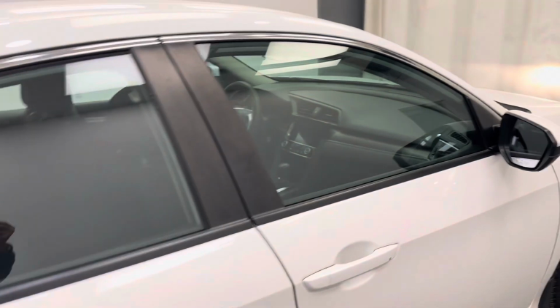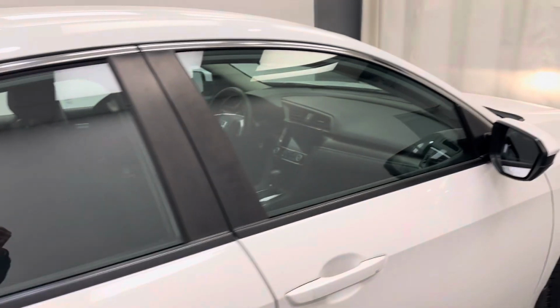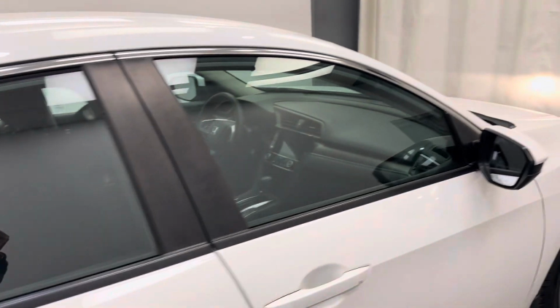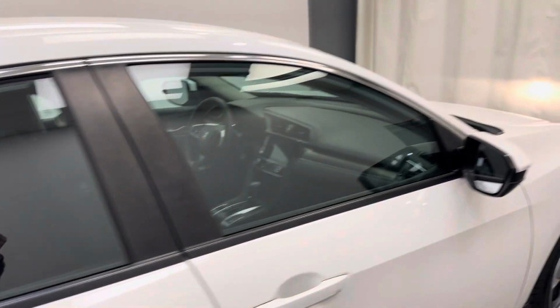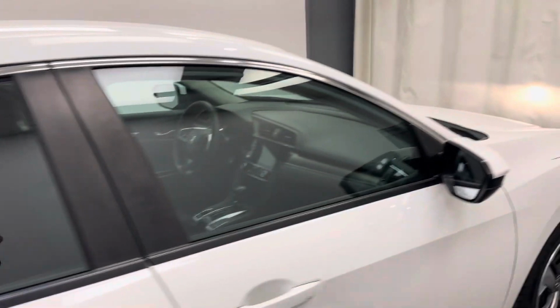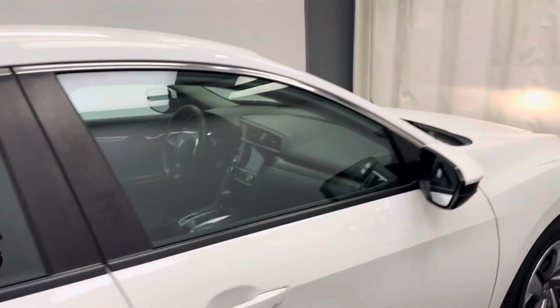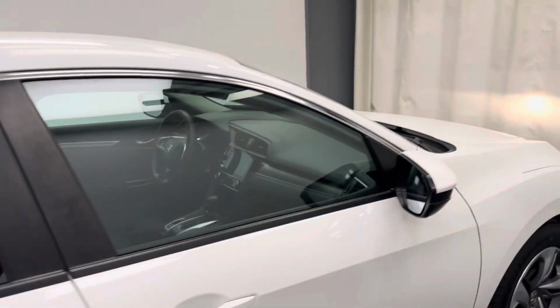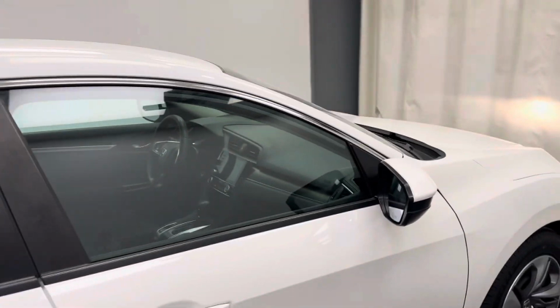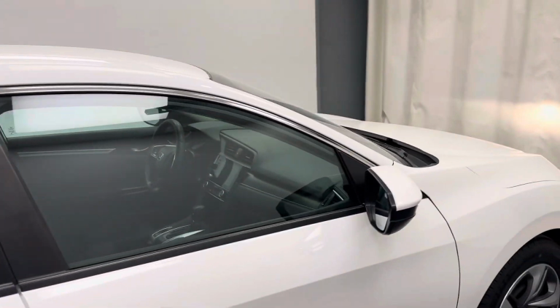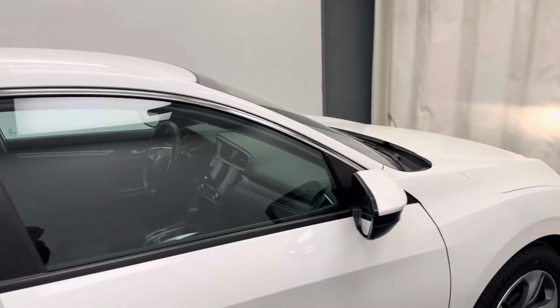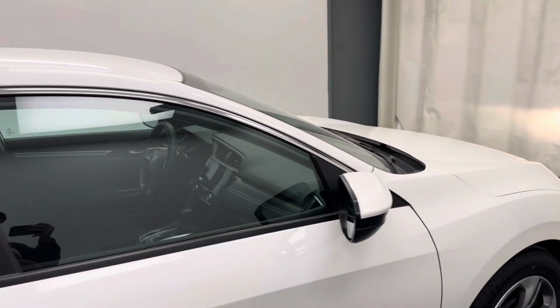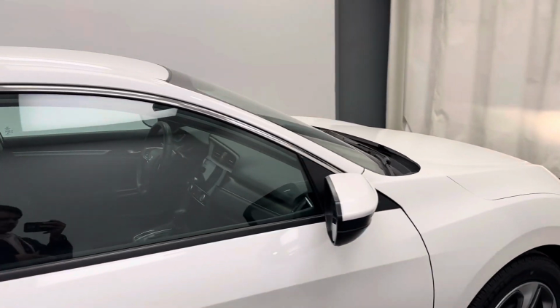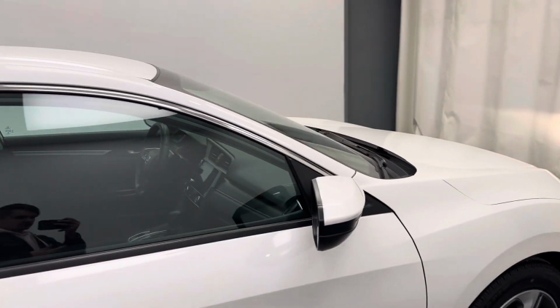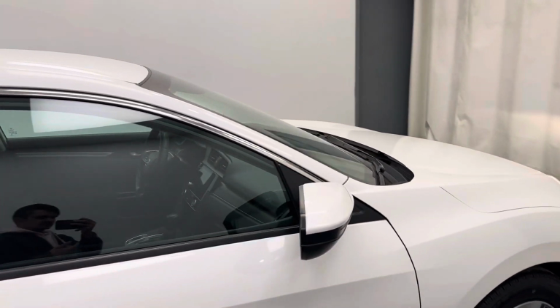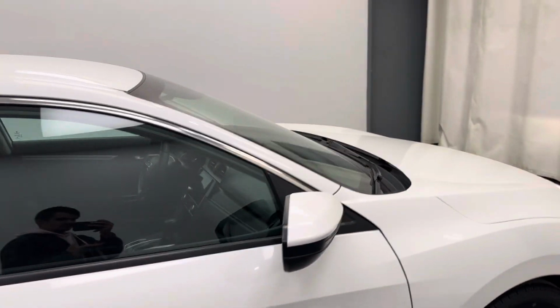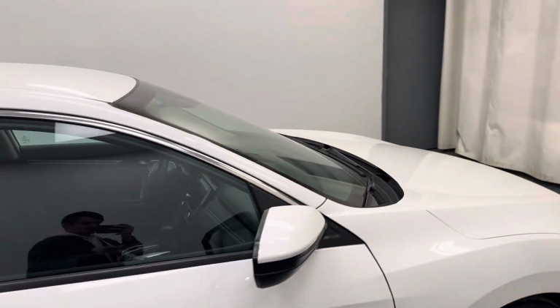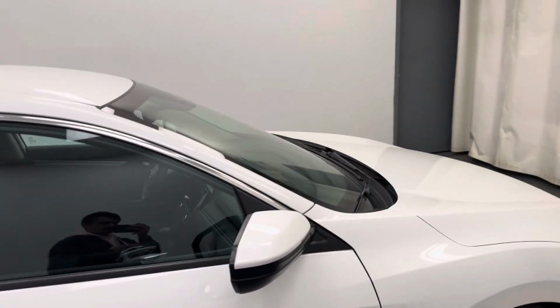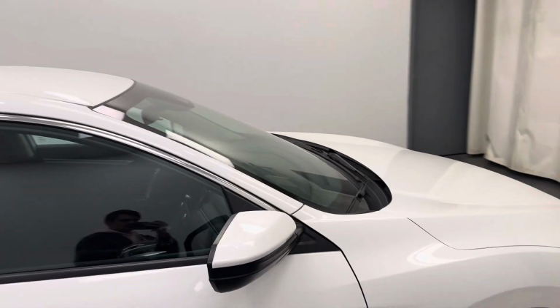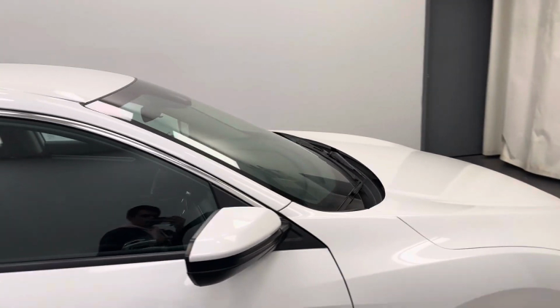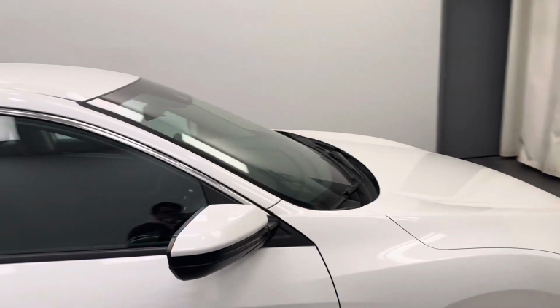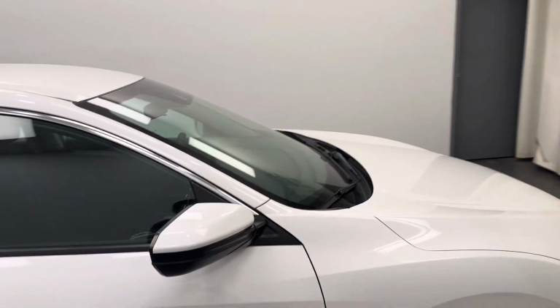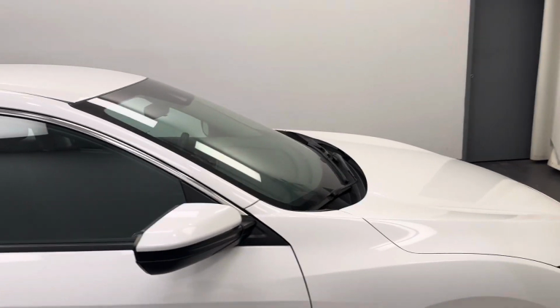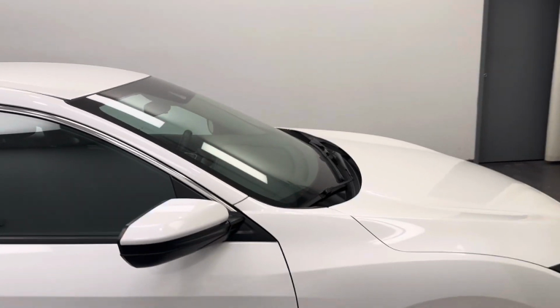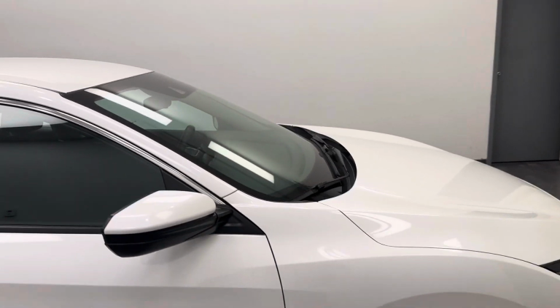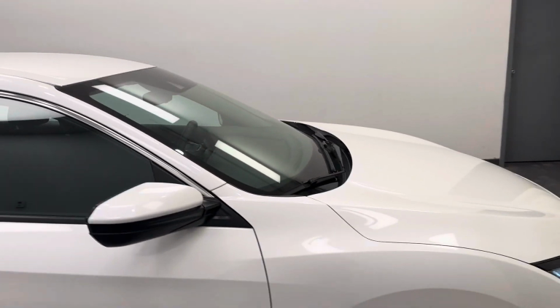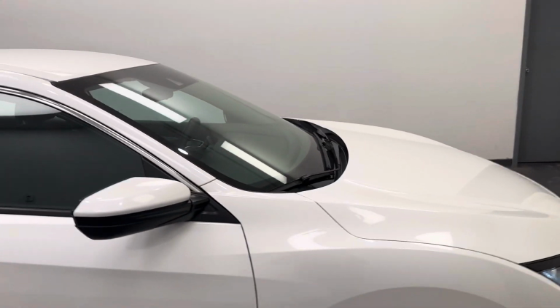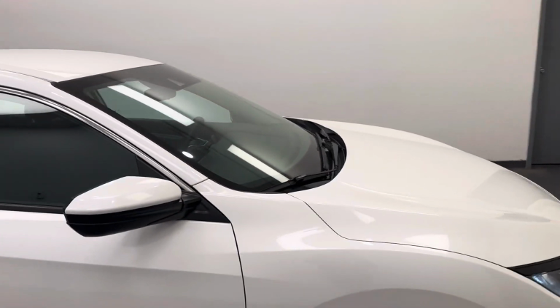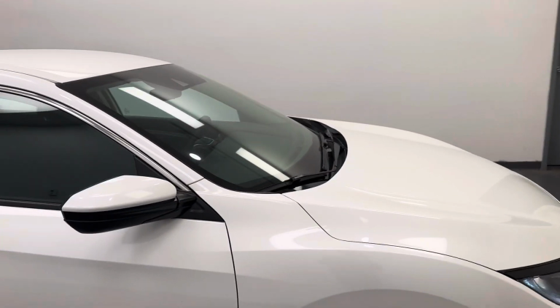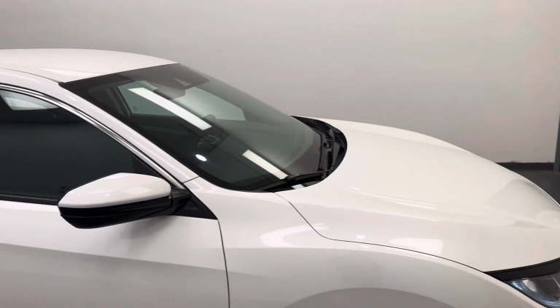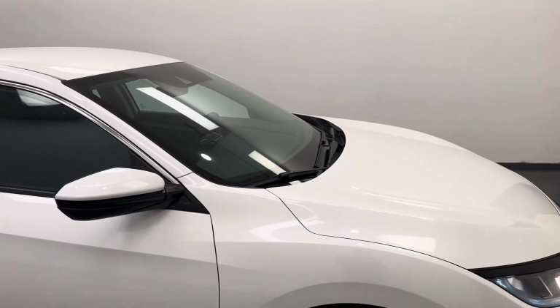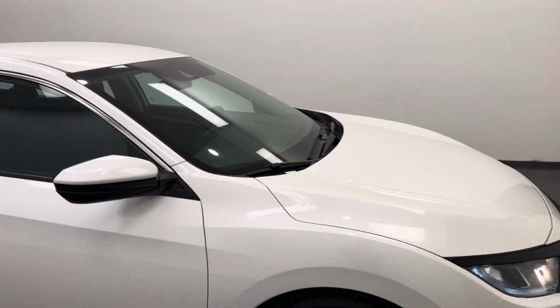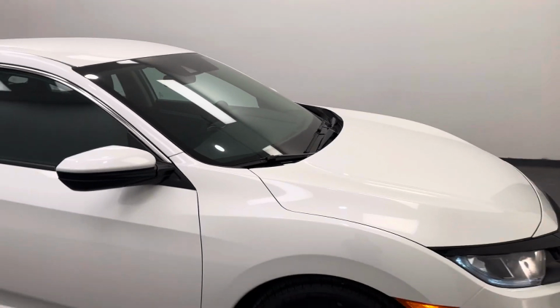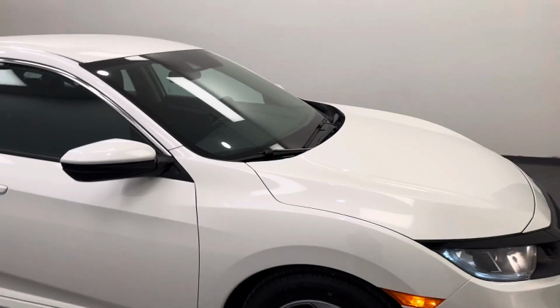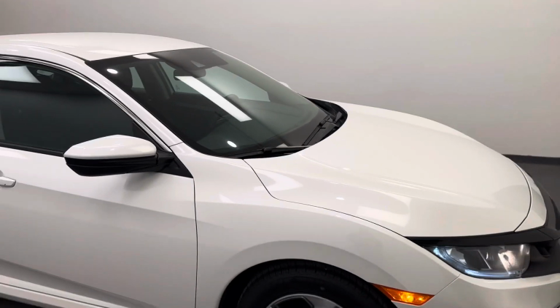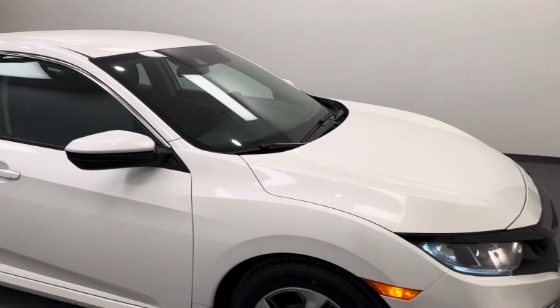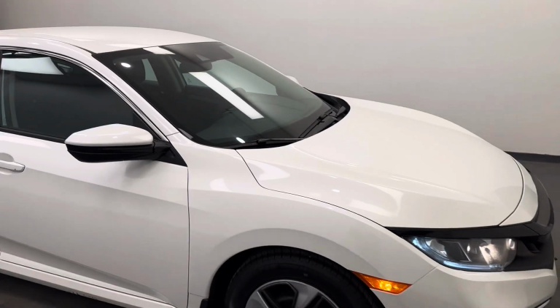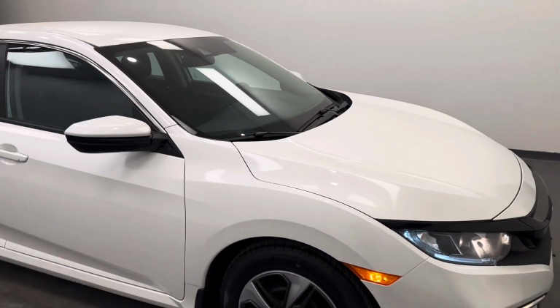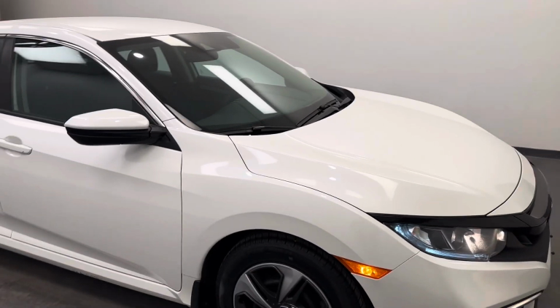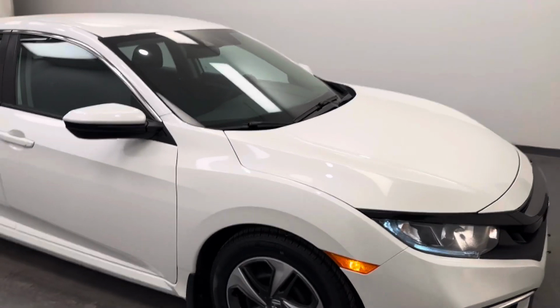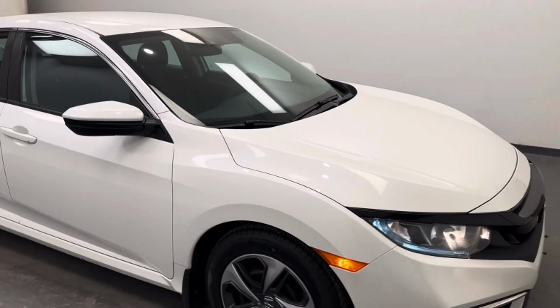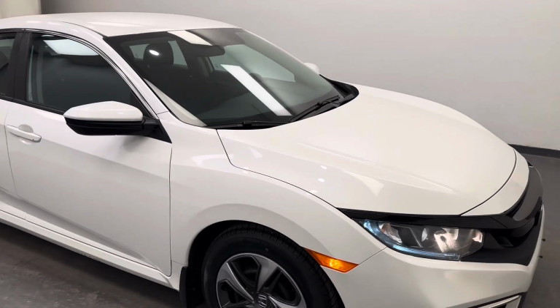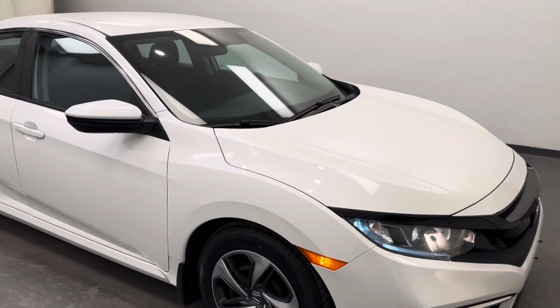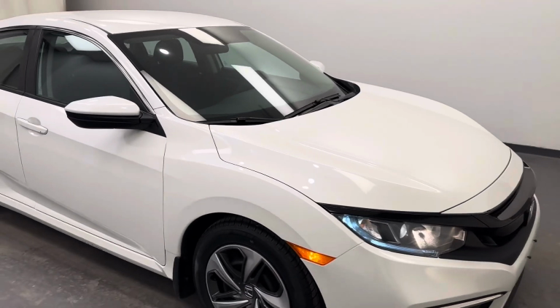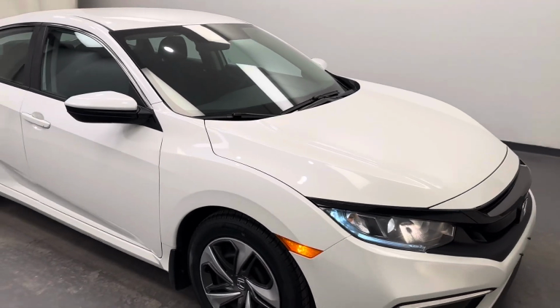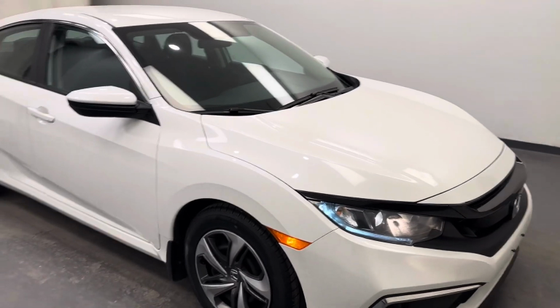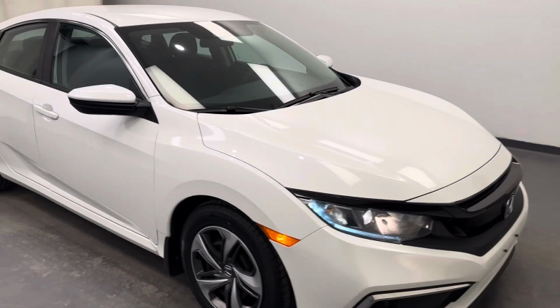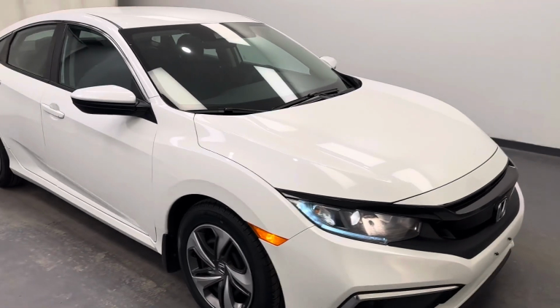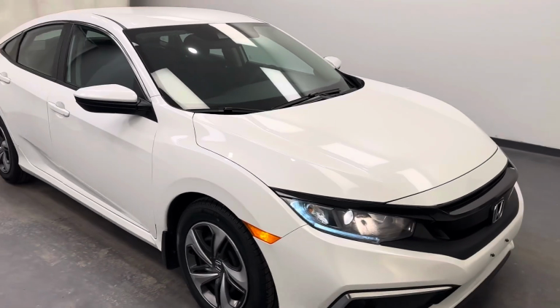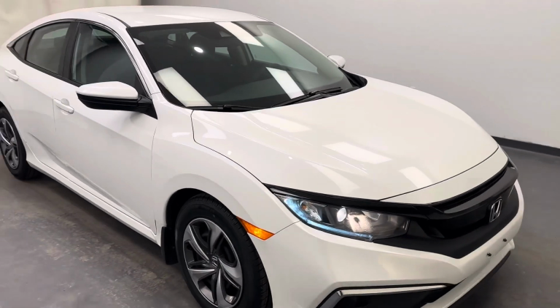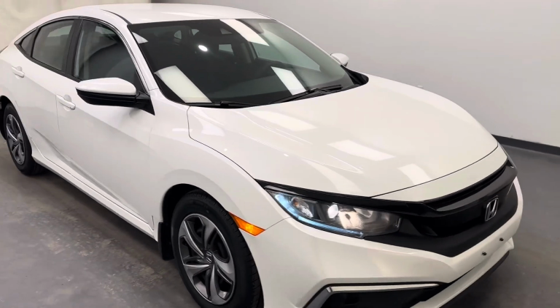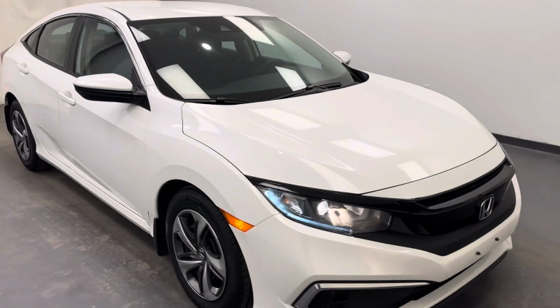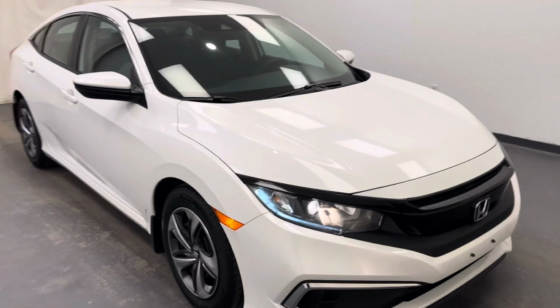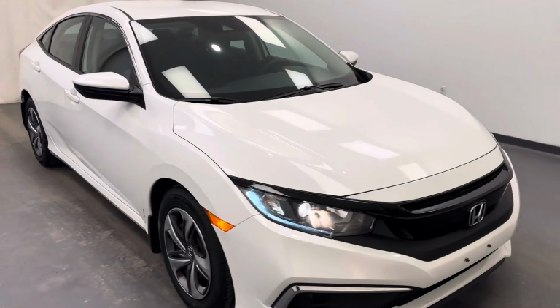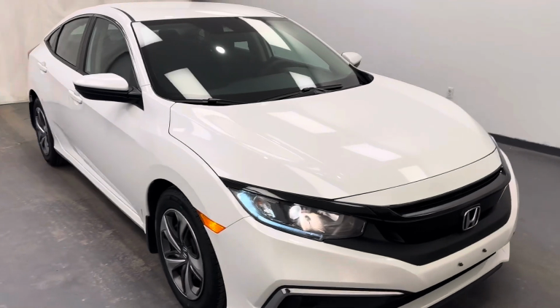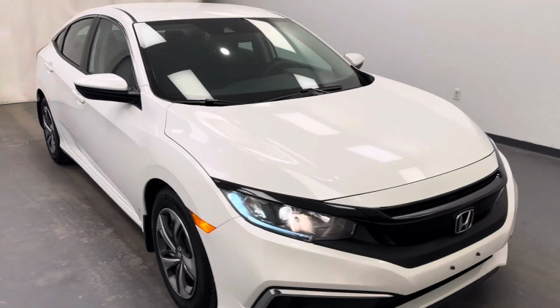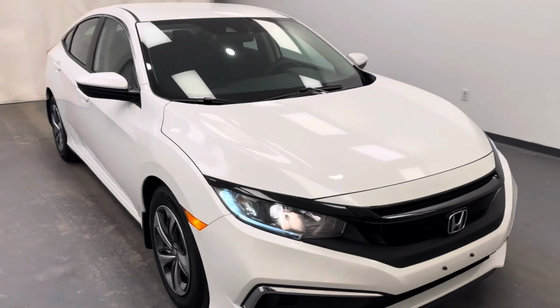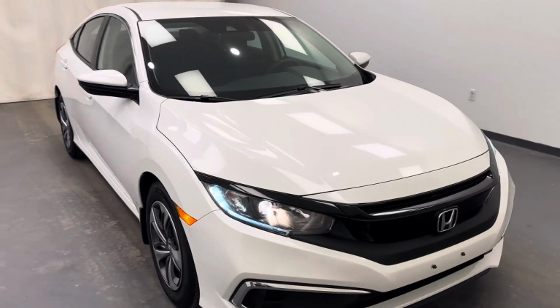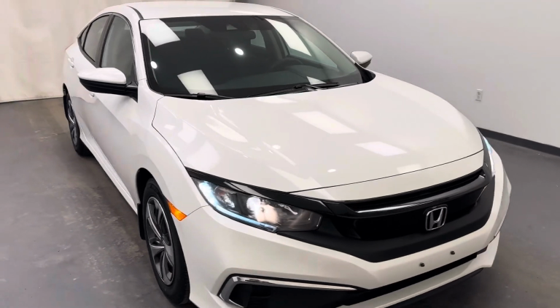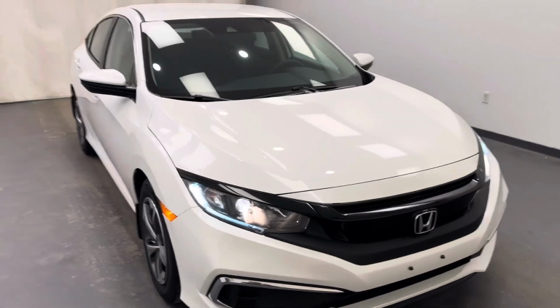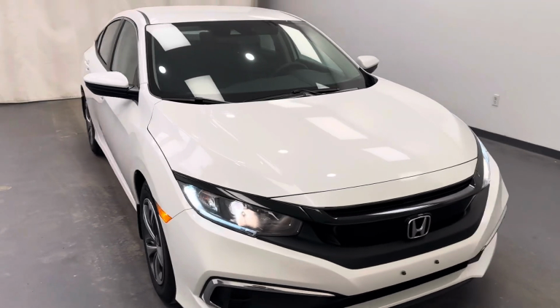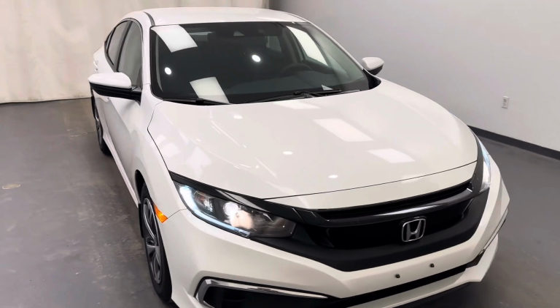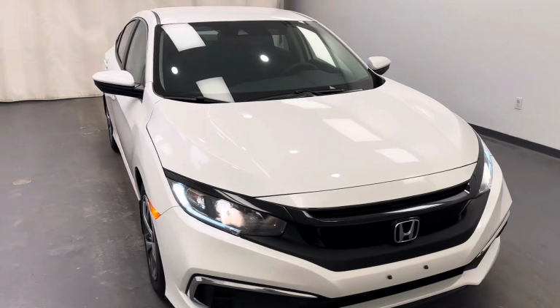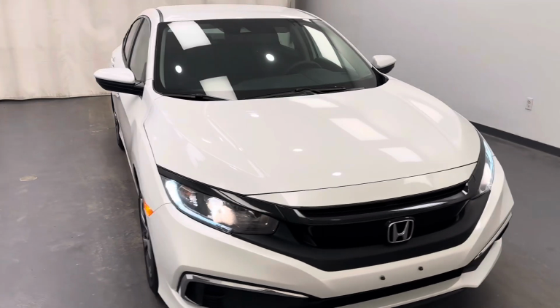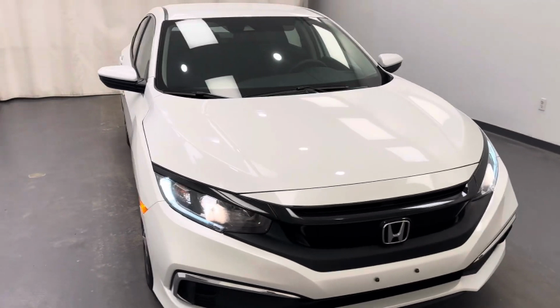Once again, we're viewing stock number 205415 on a 2019 Honda Civic.